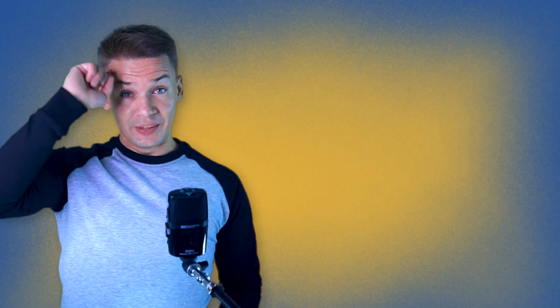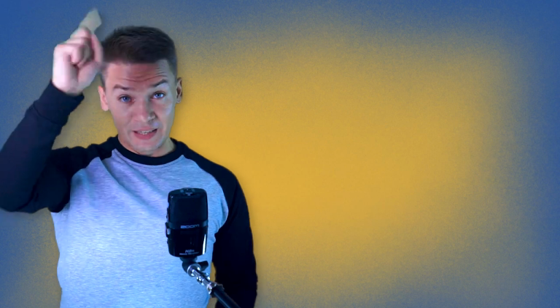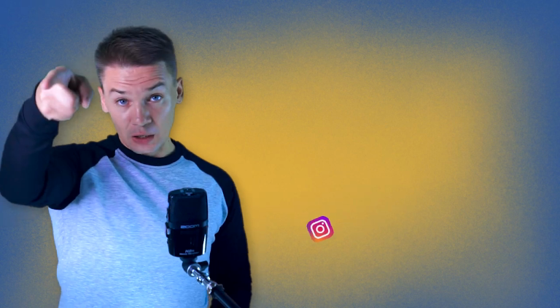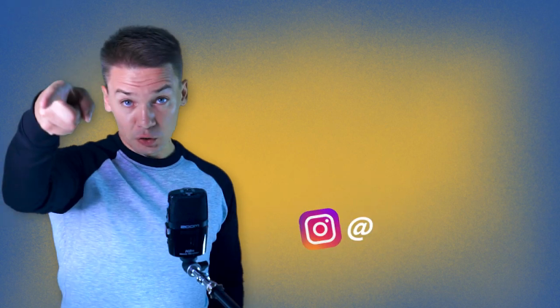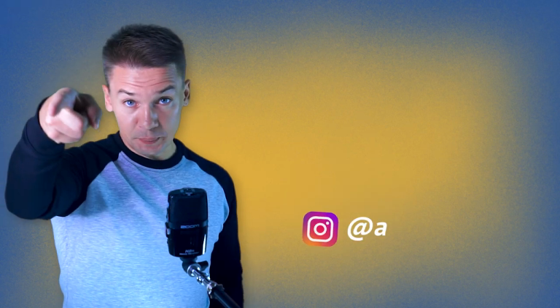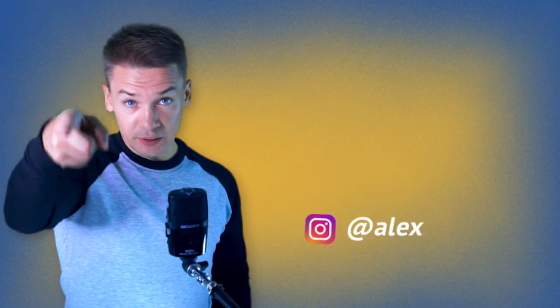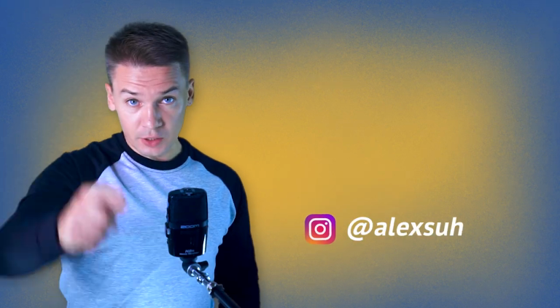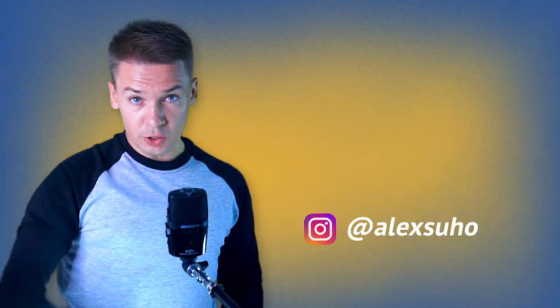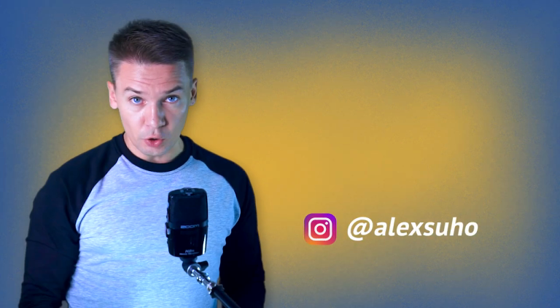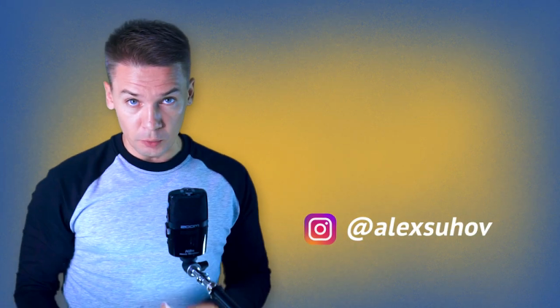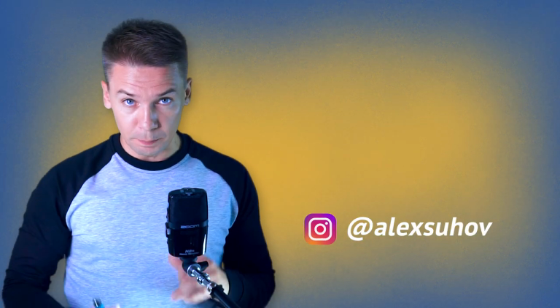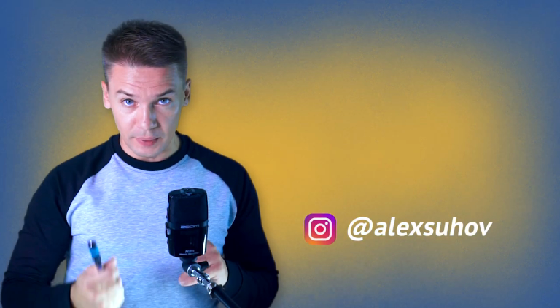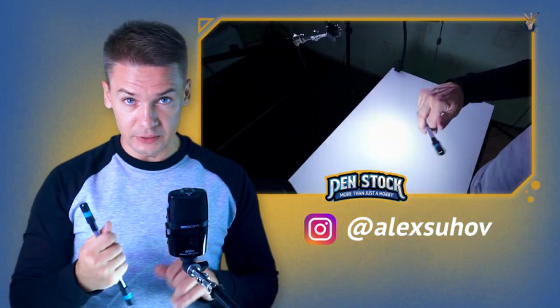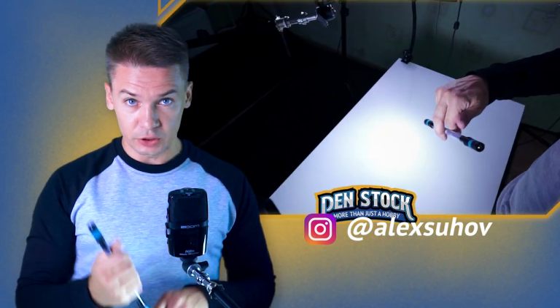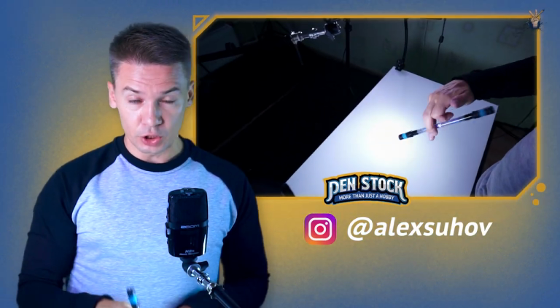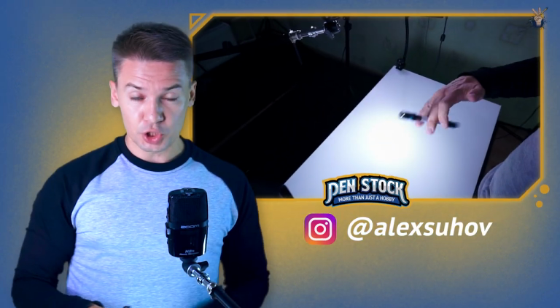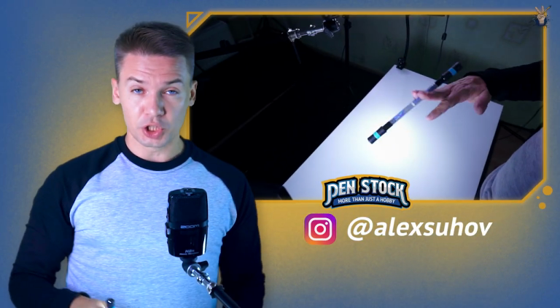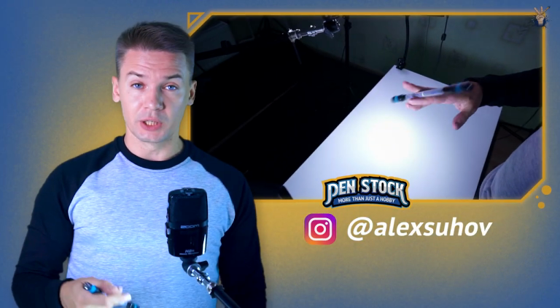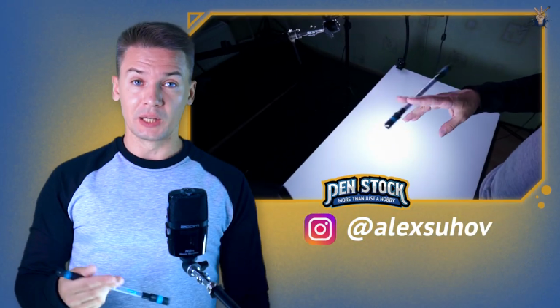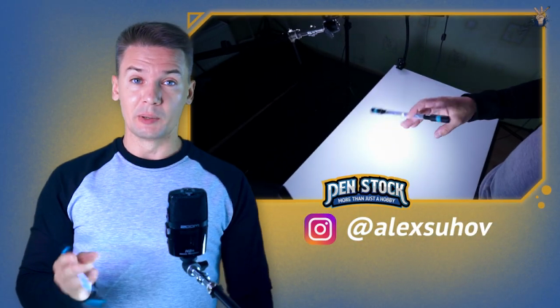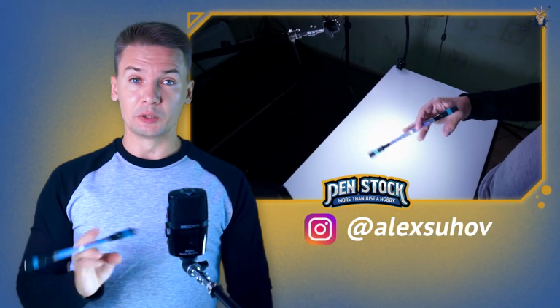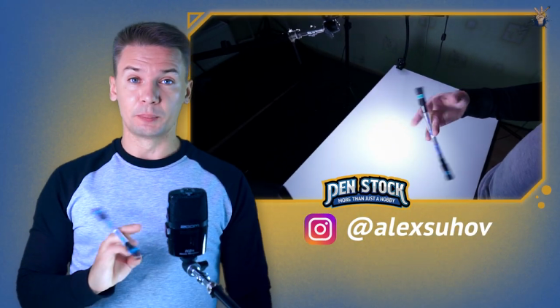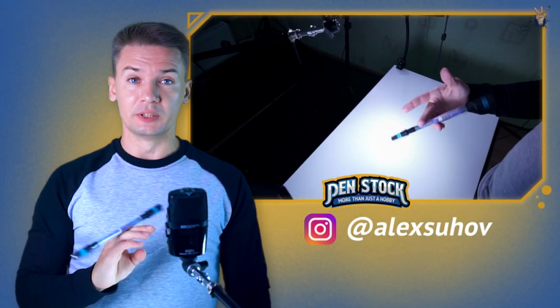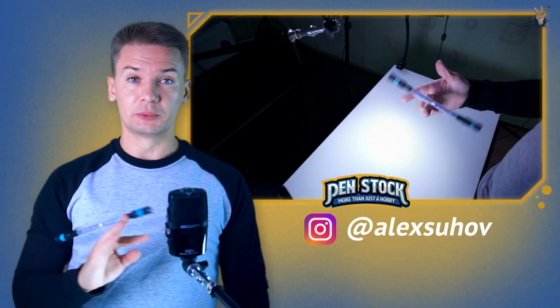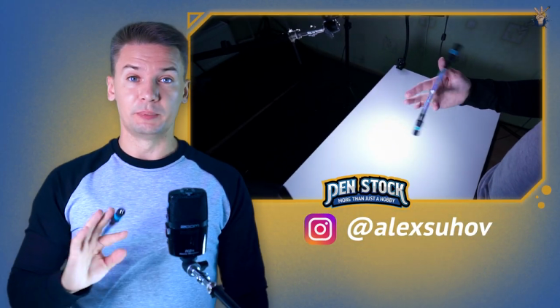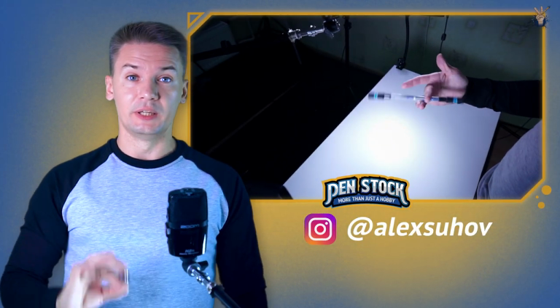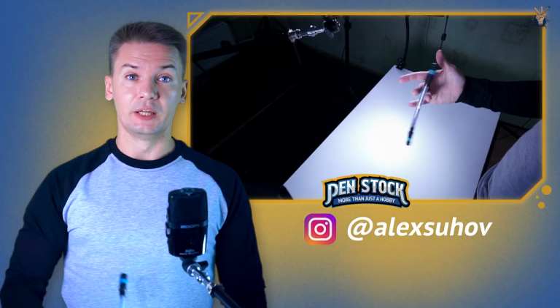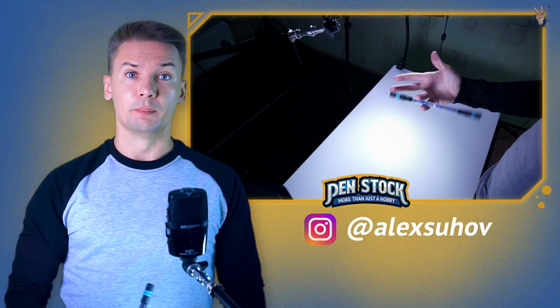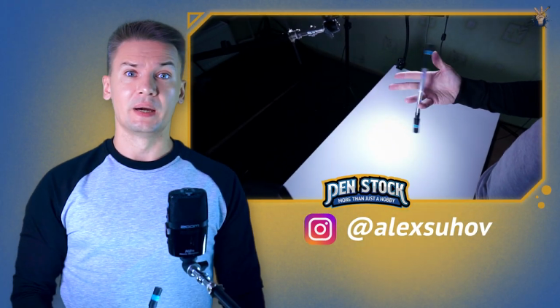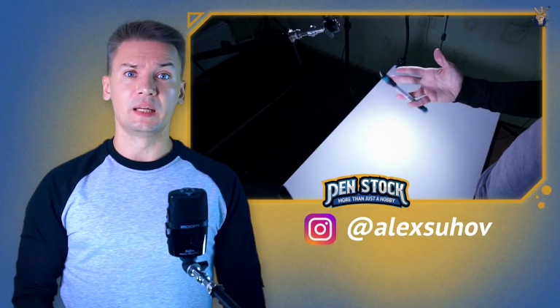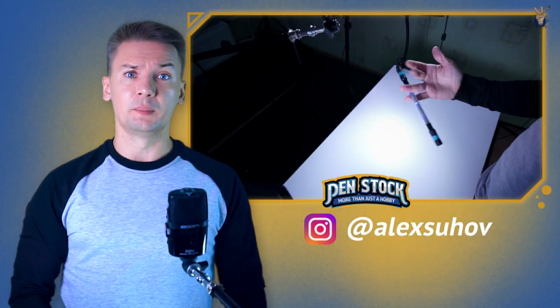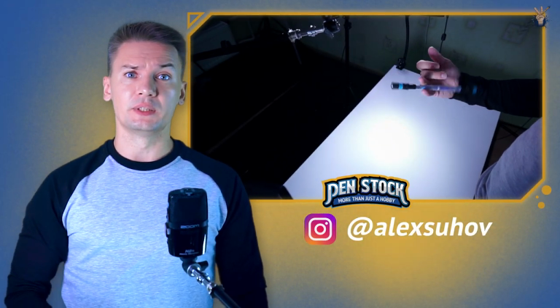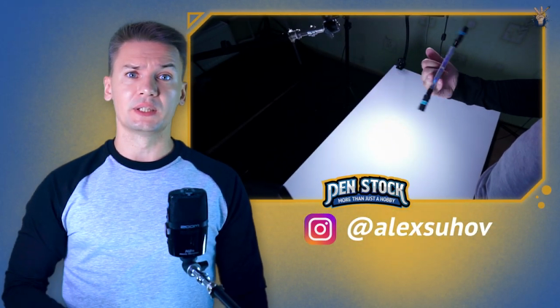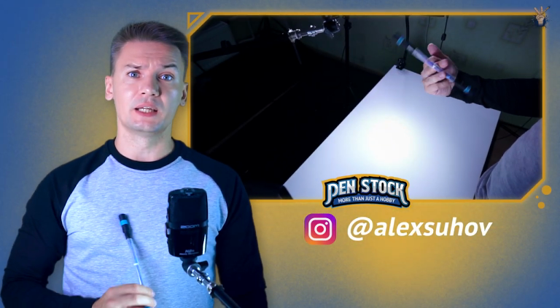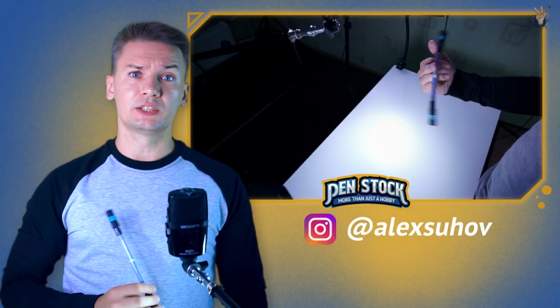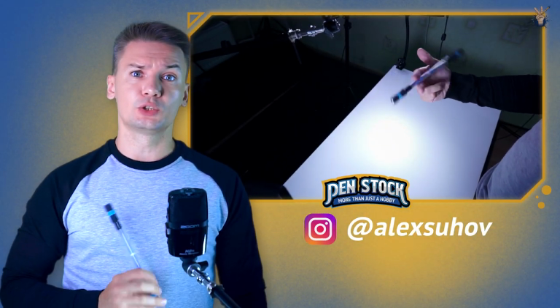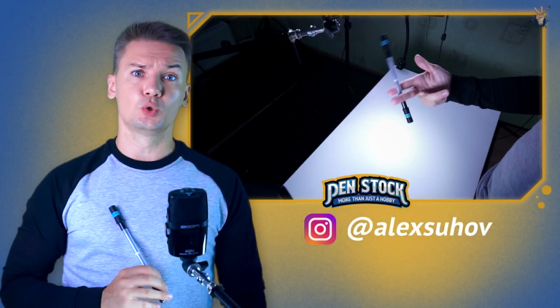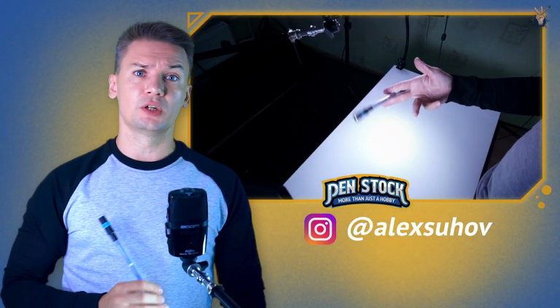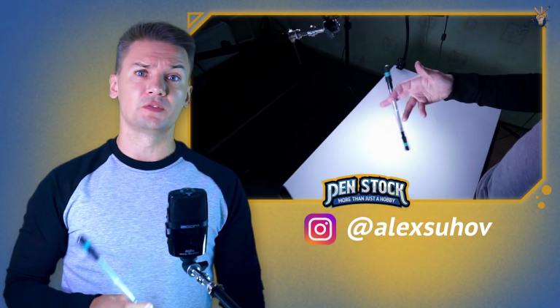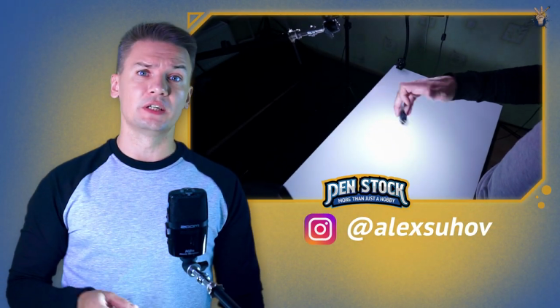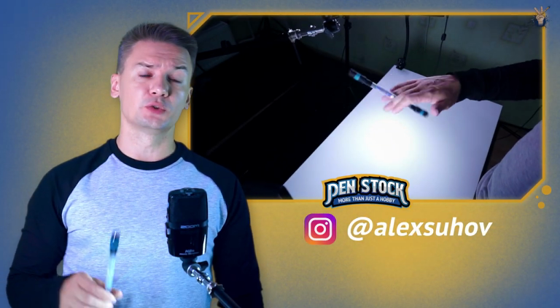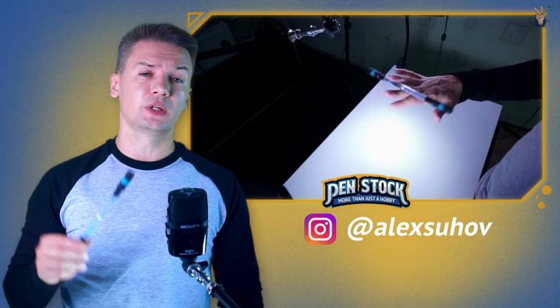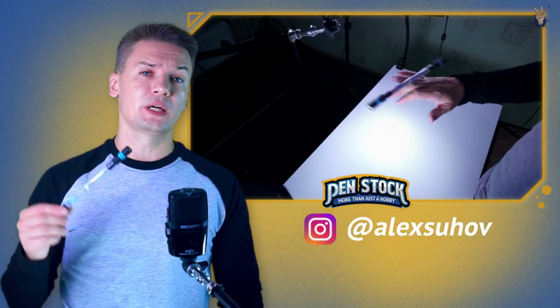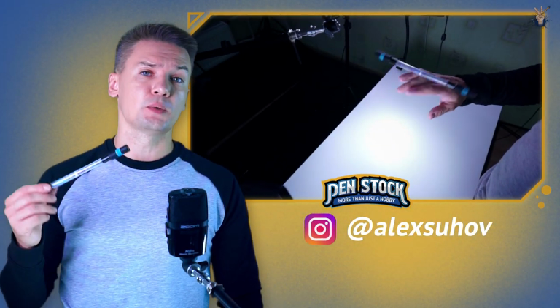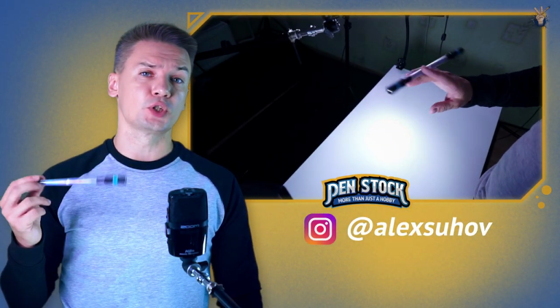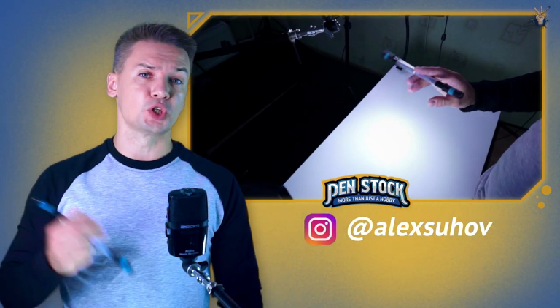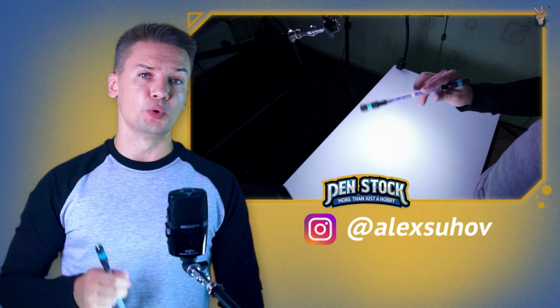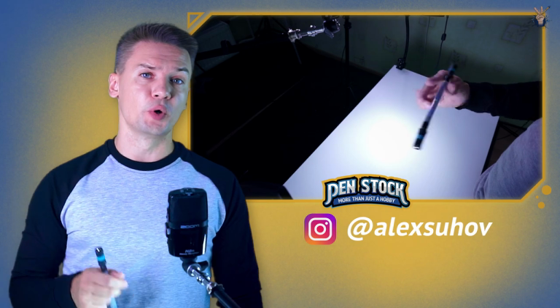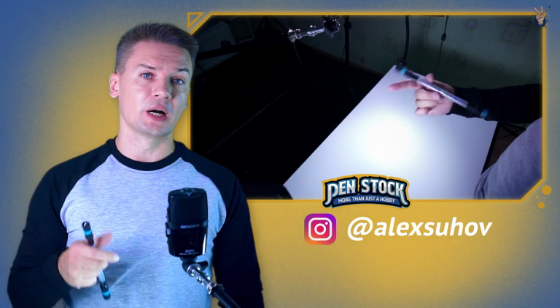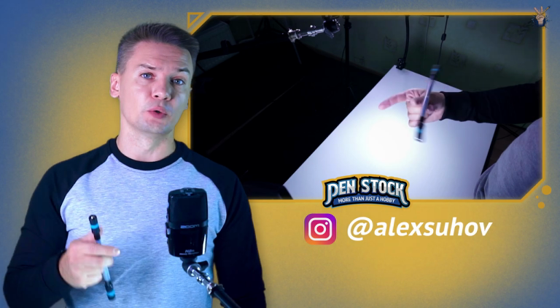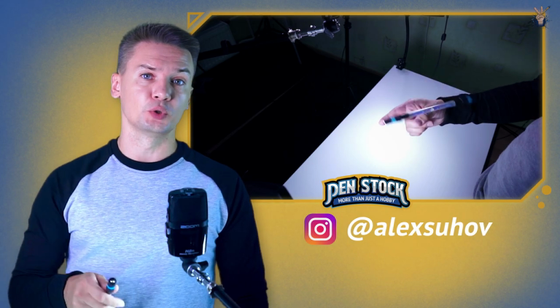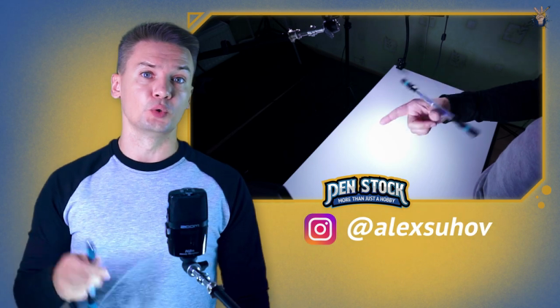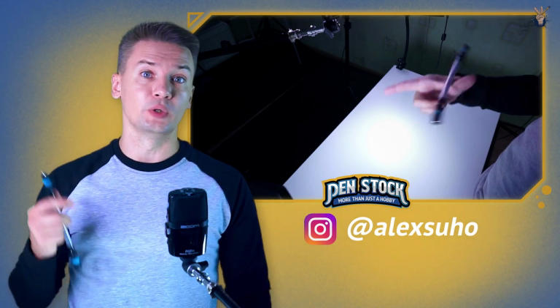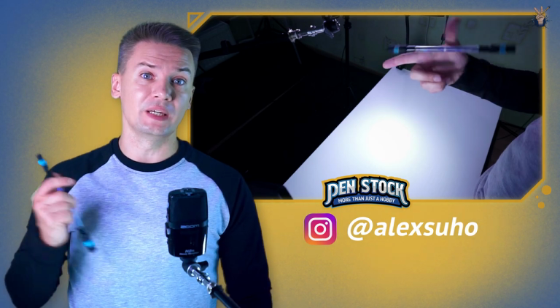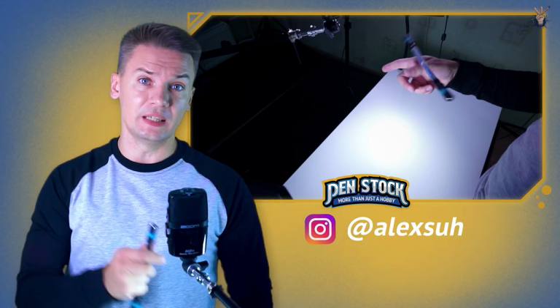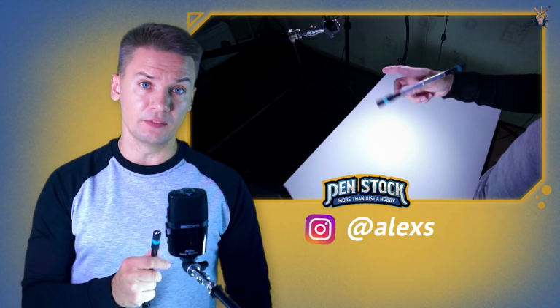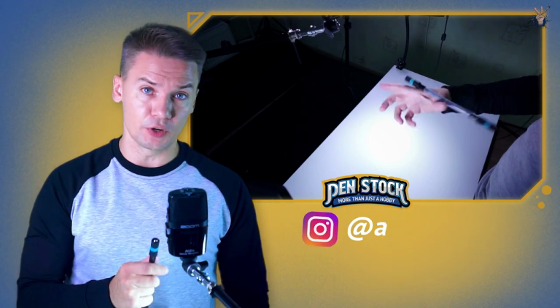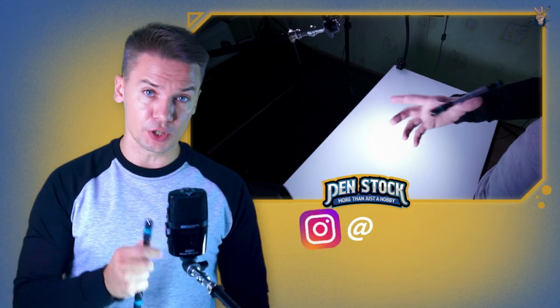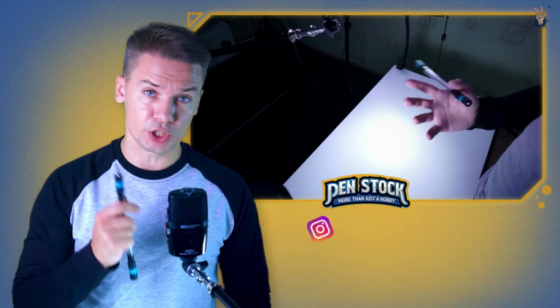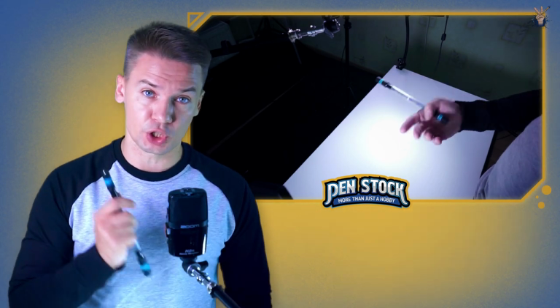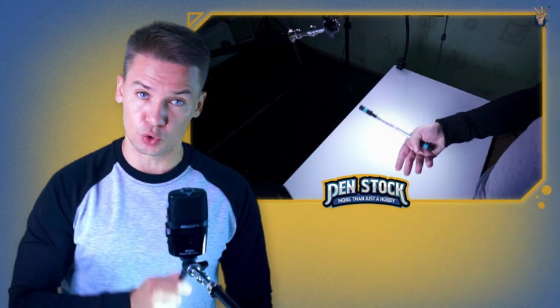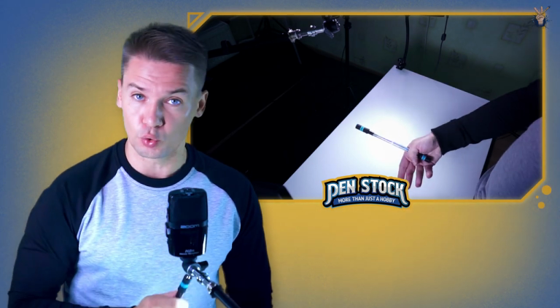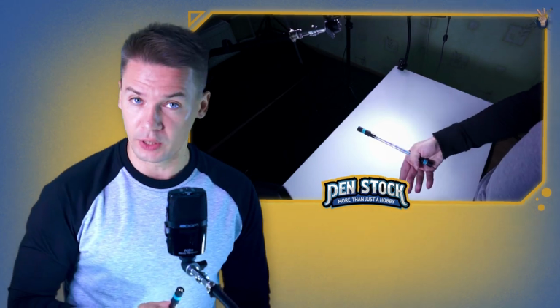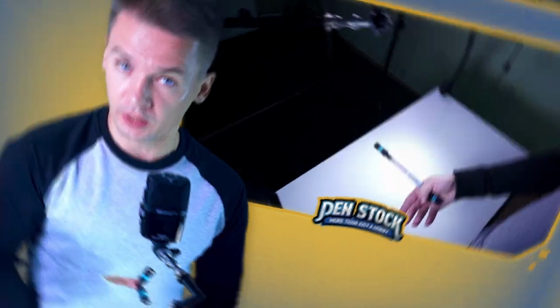Yellow Spinner, you are on Penstock channel about pen spinning. My name is Alex Sukhov and today I will show you how to do Inverse Sonic.